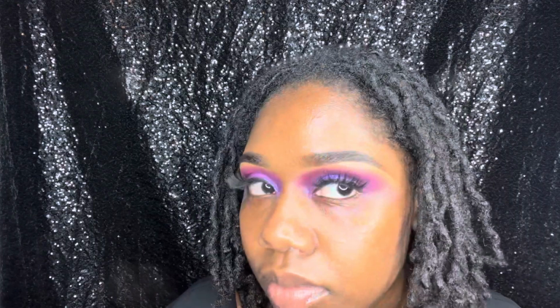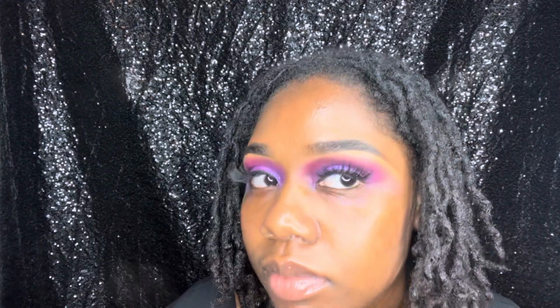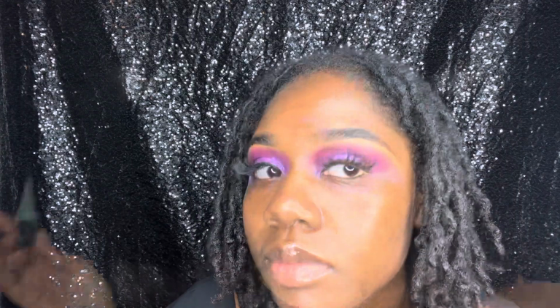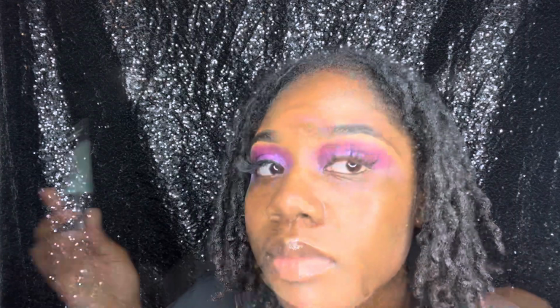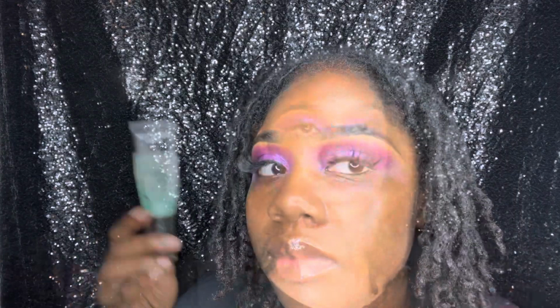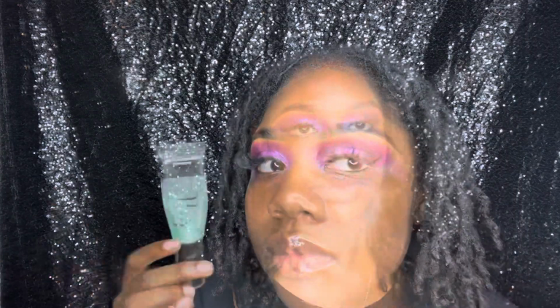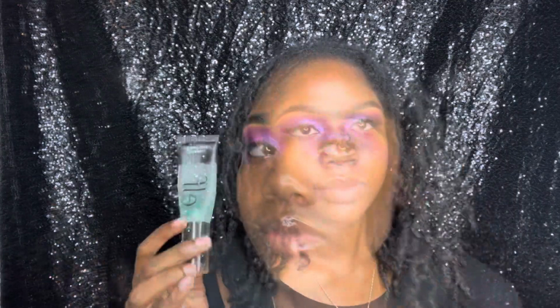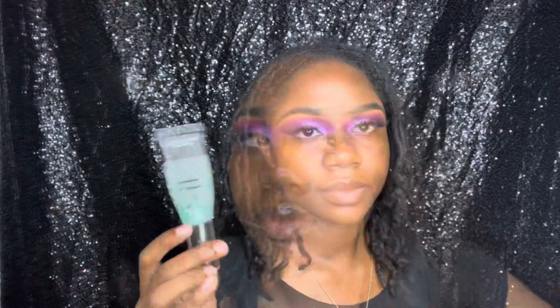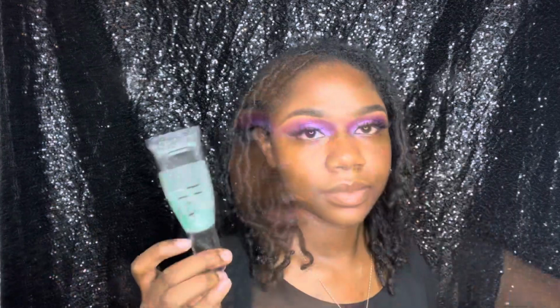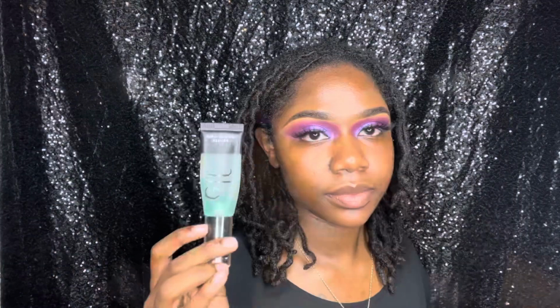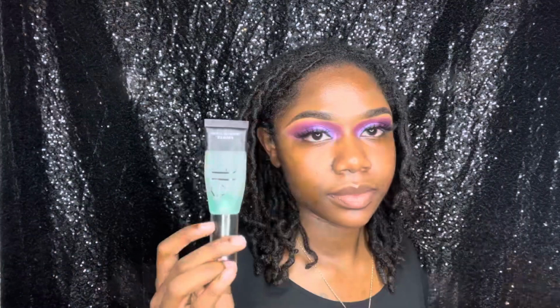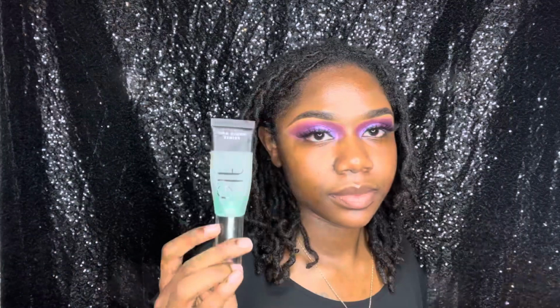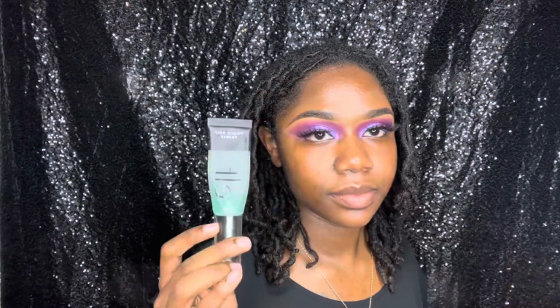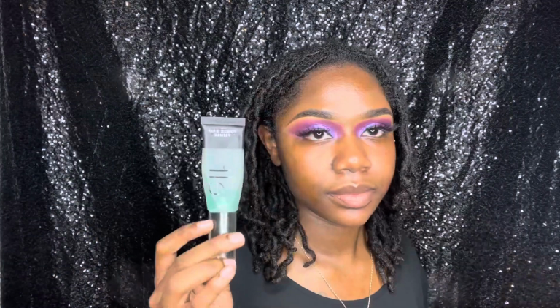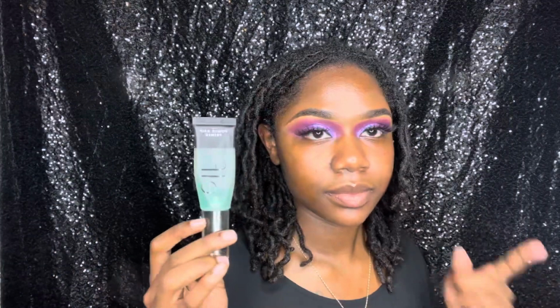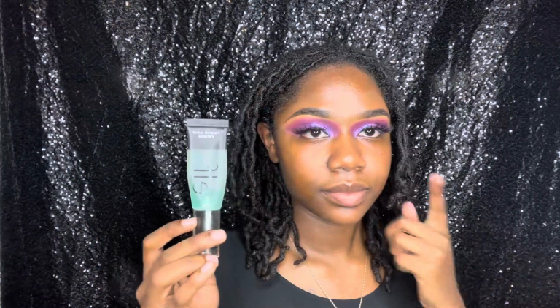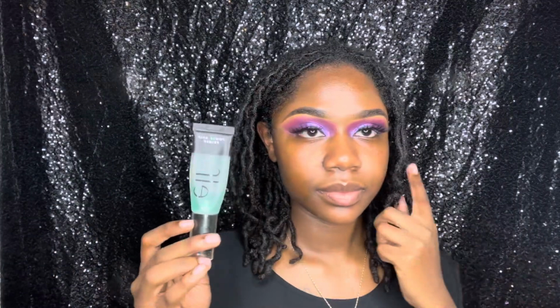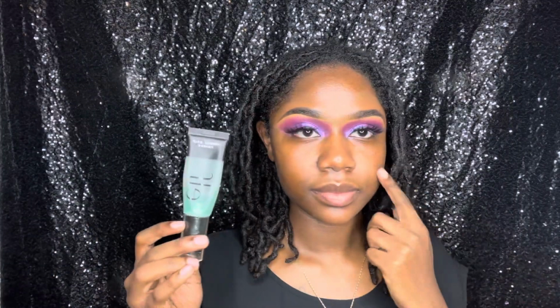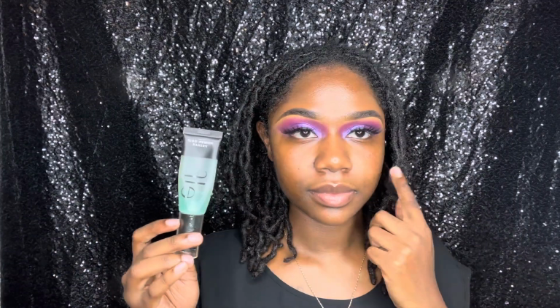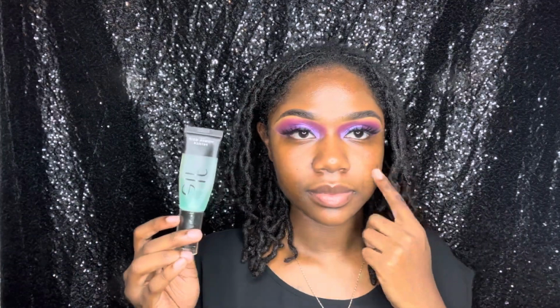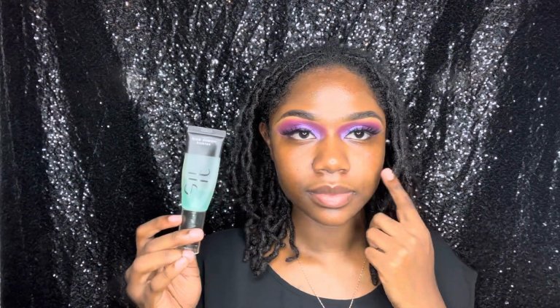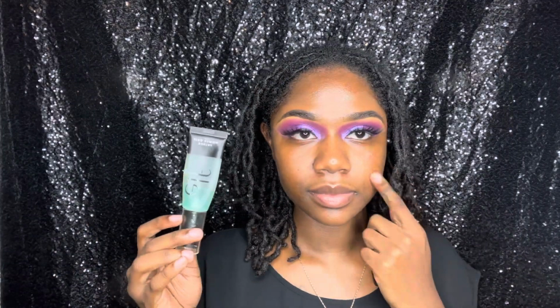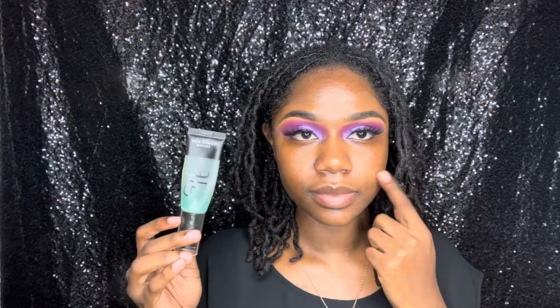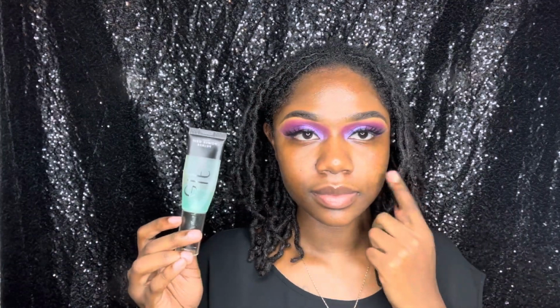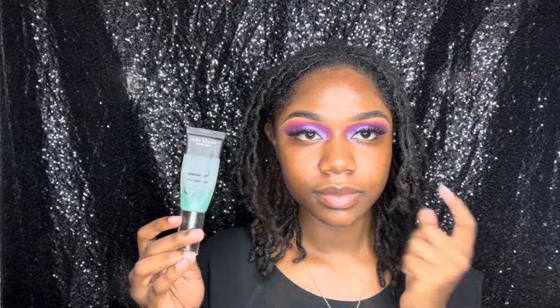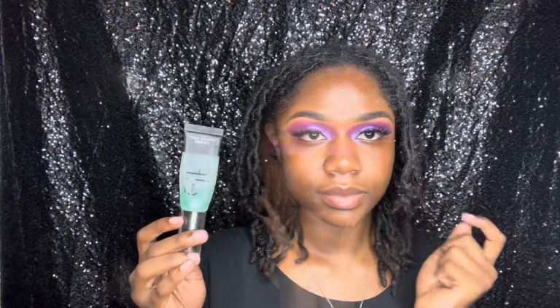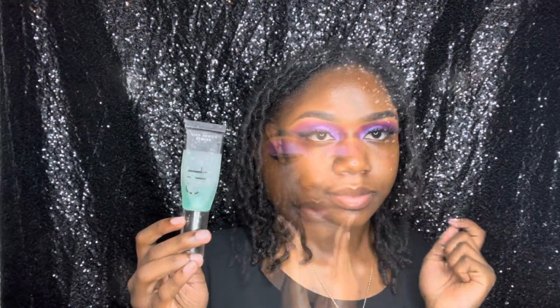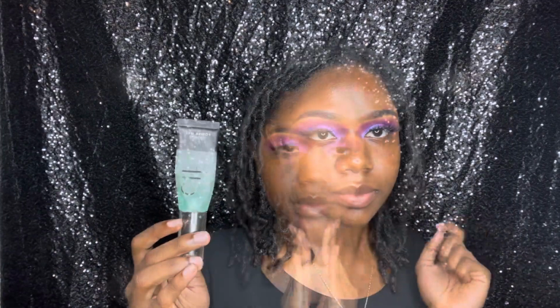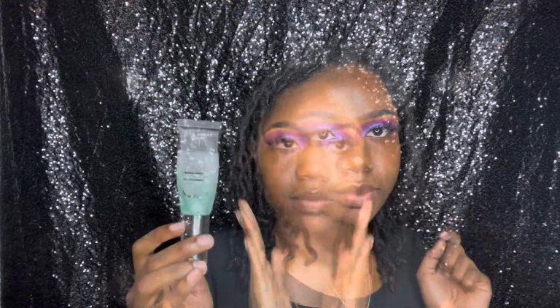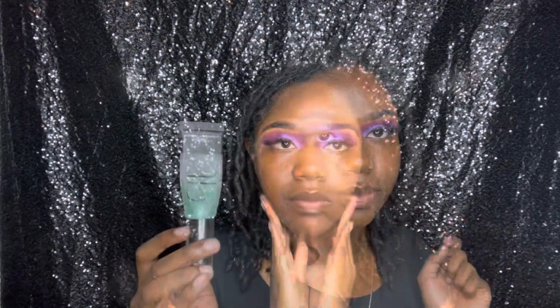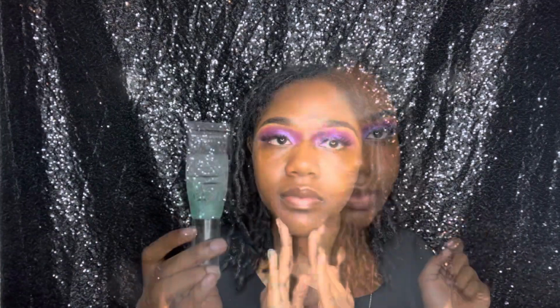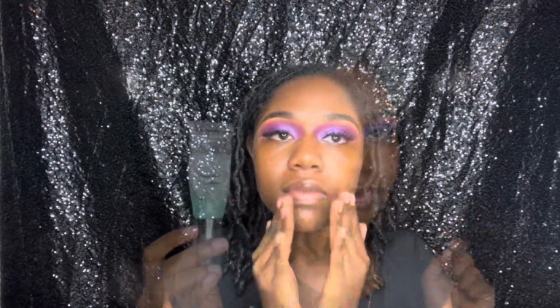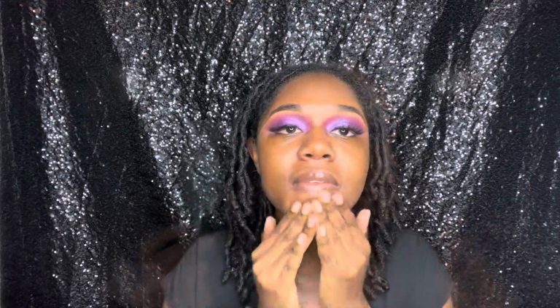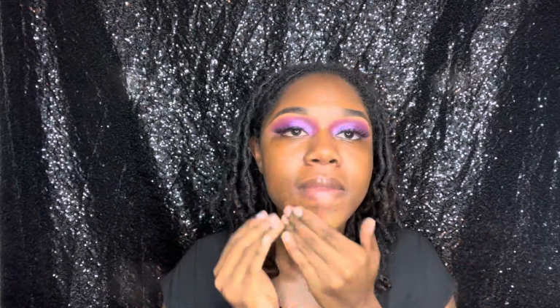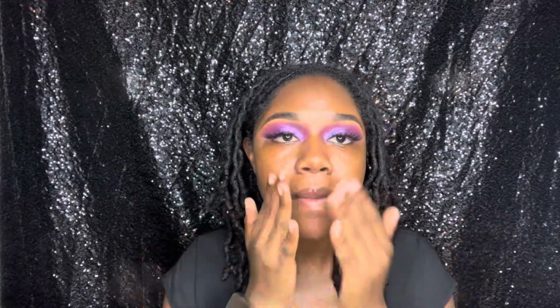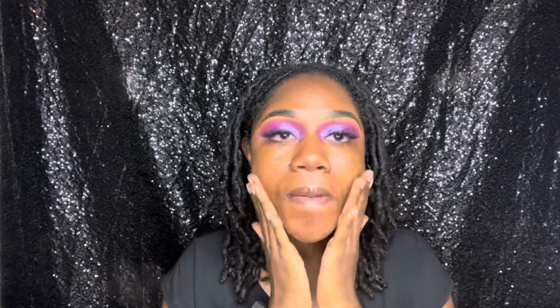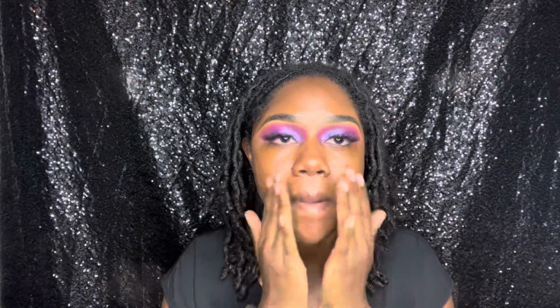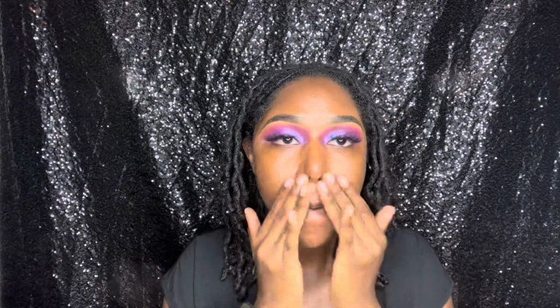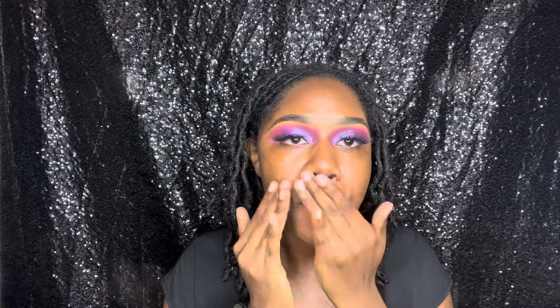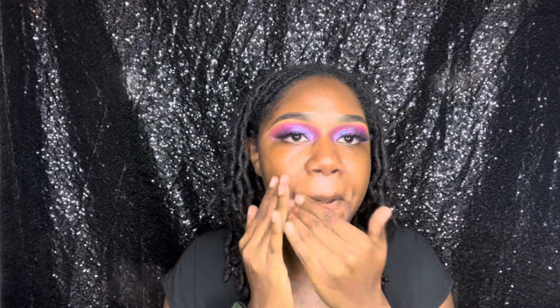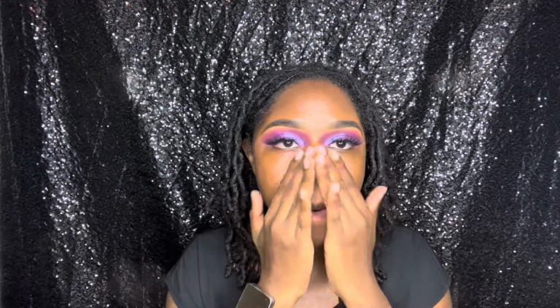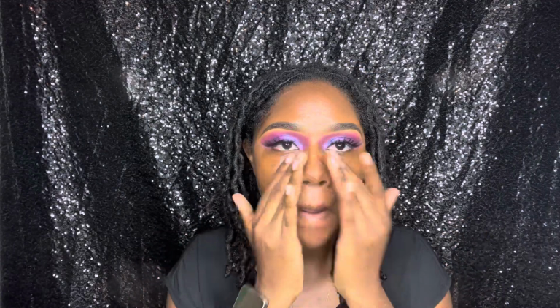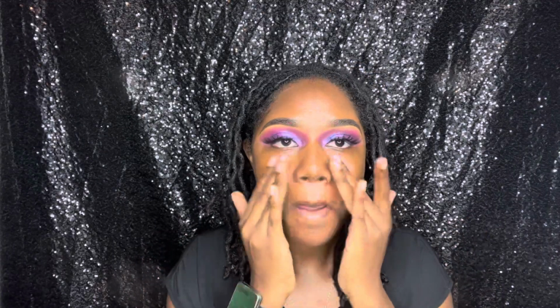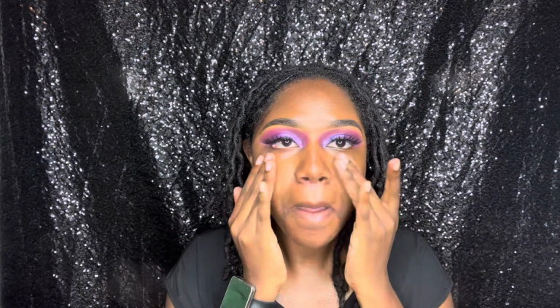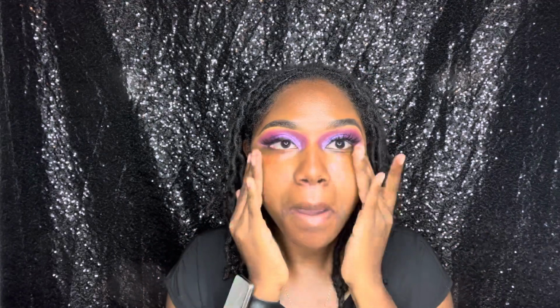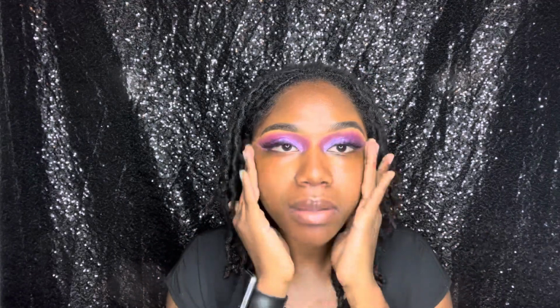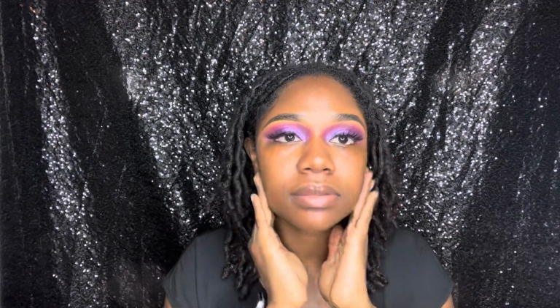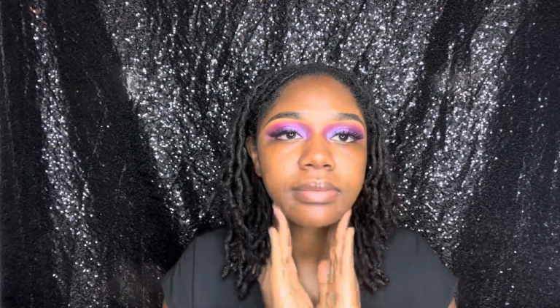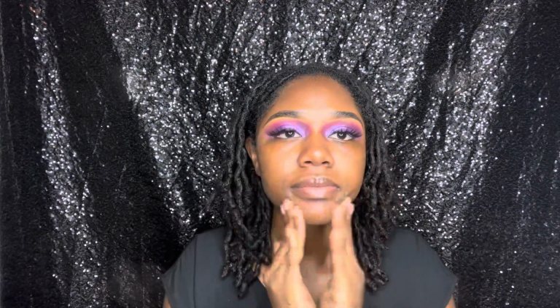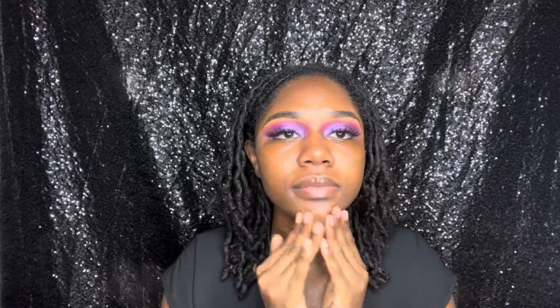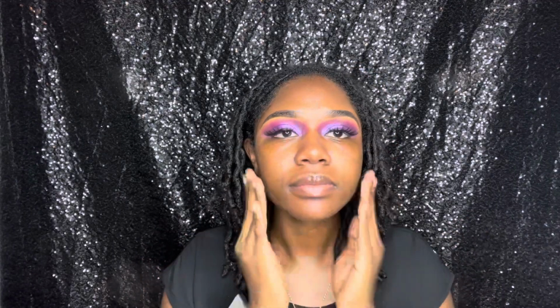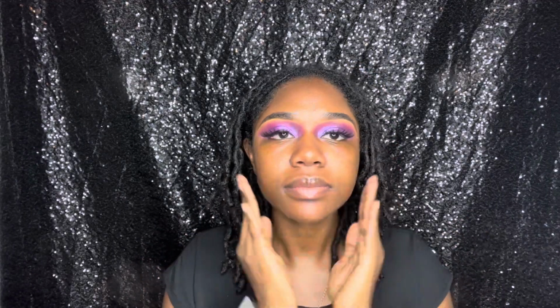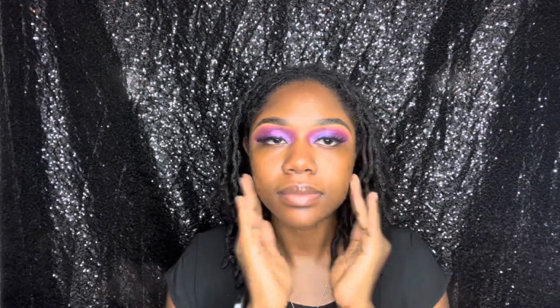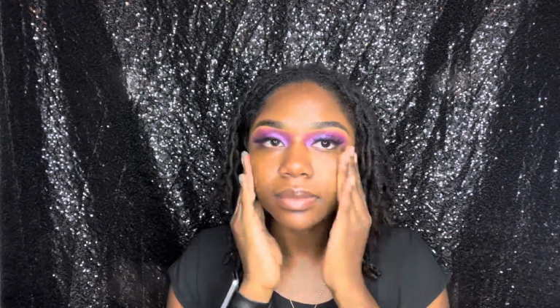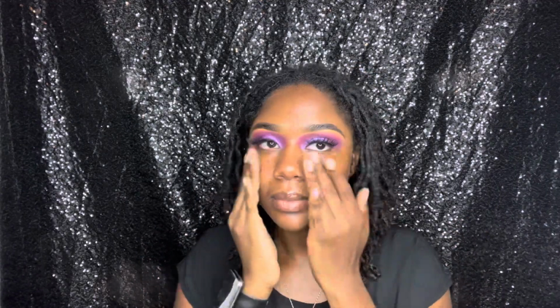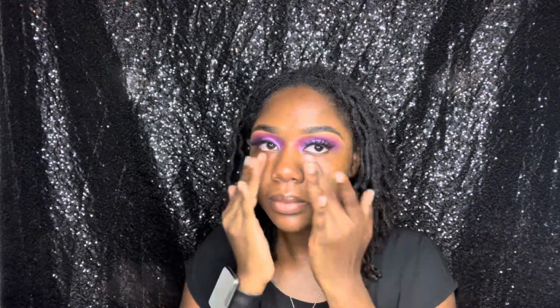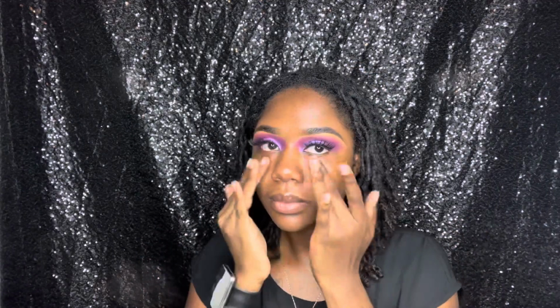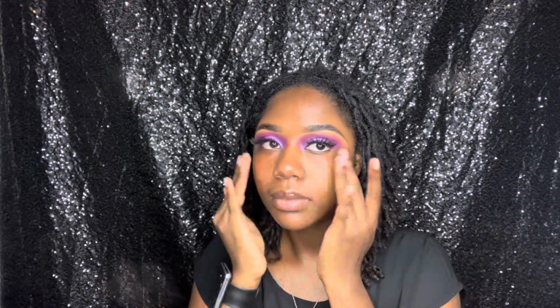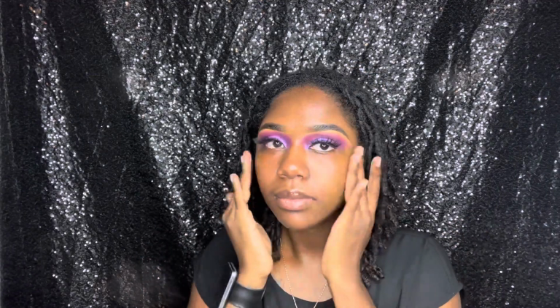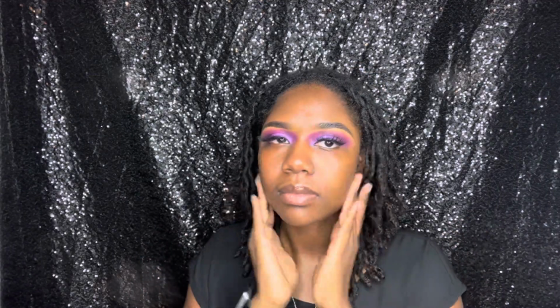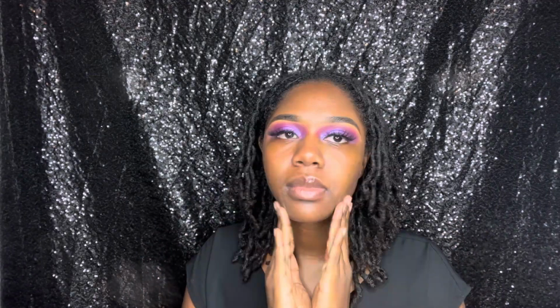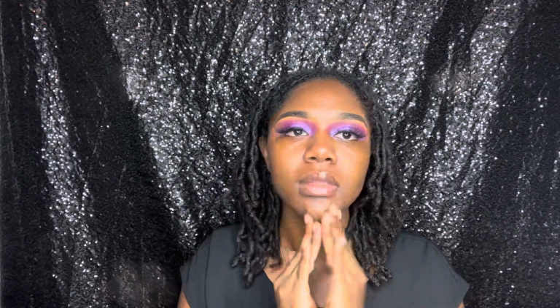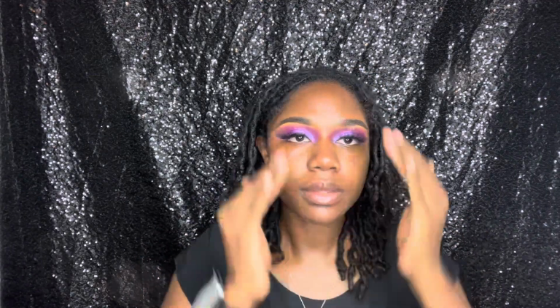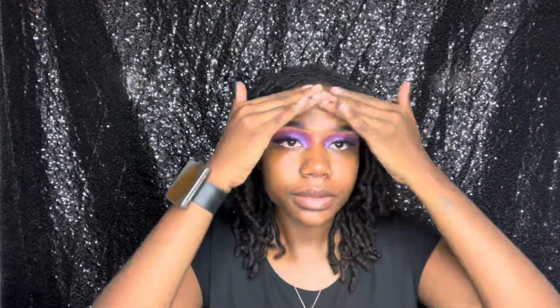Now that we've got the eyeshadow out of the way, I'll be priming my face with the ELF Power Grip Primer. Love this primer, love it.